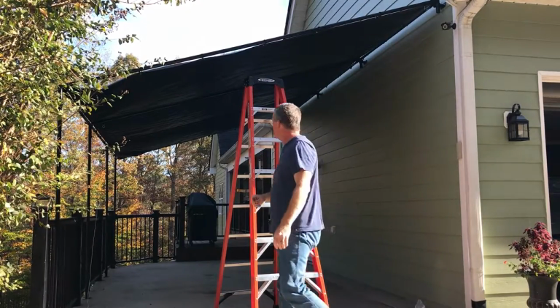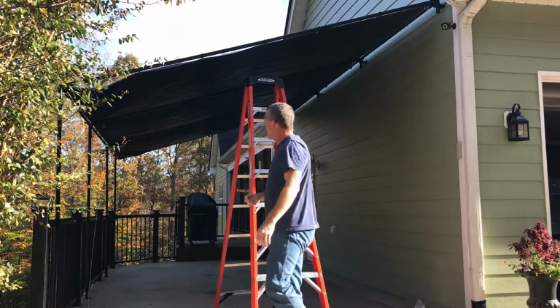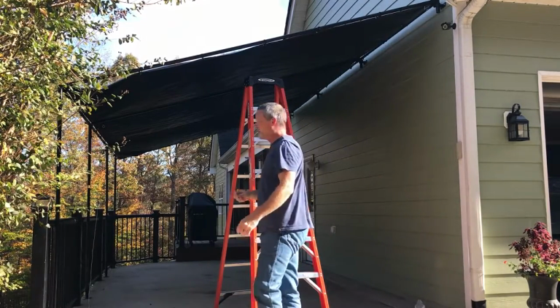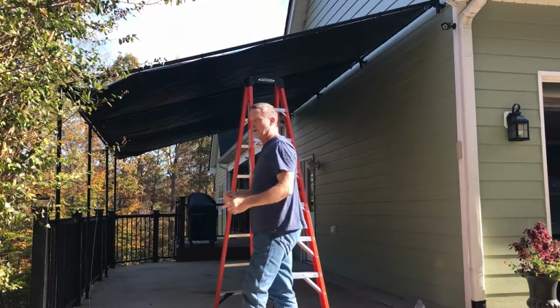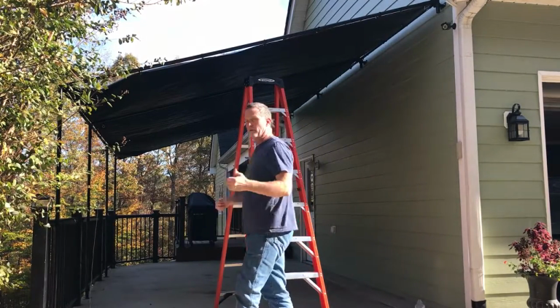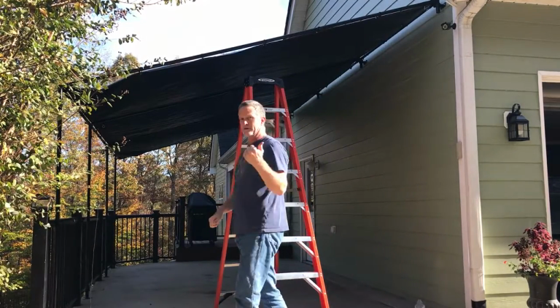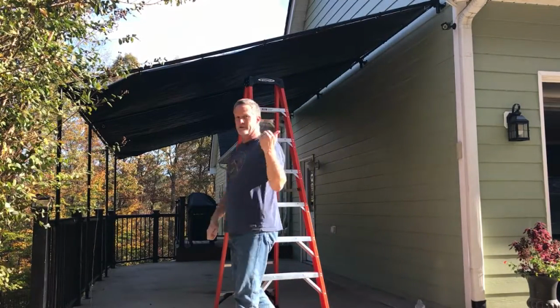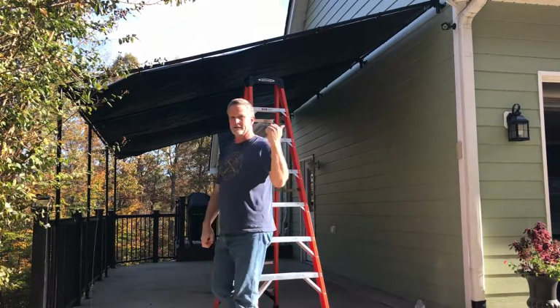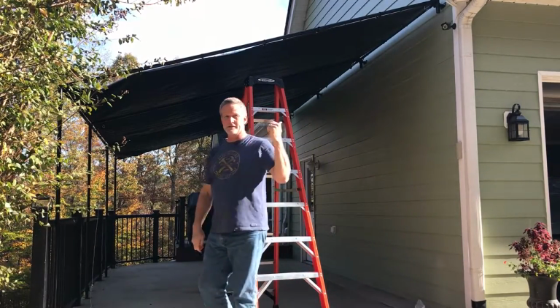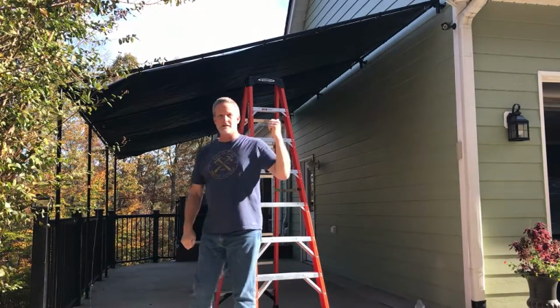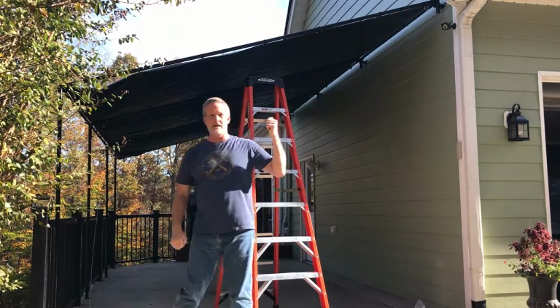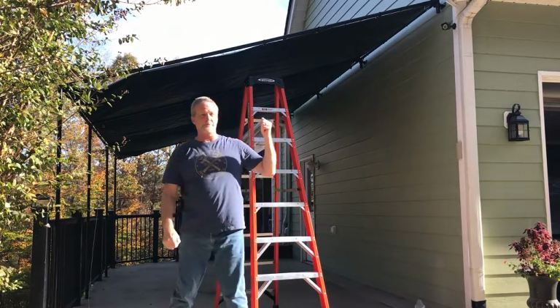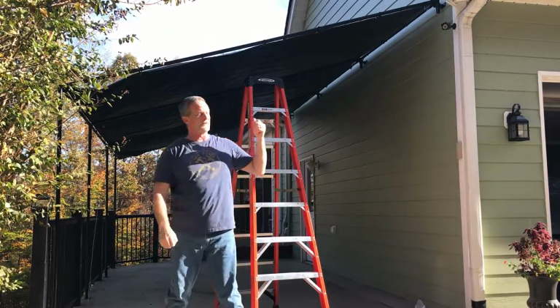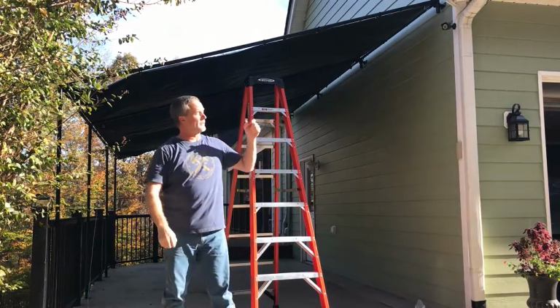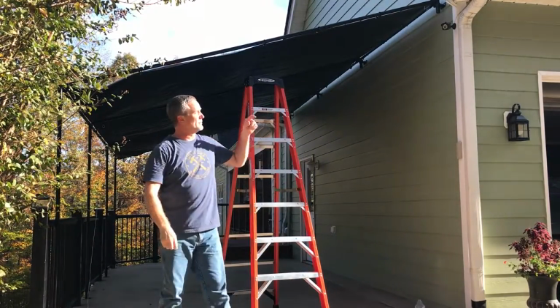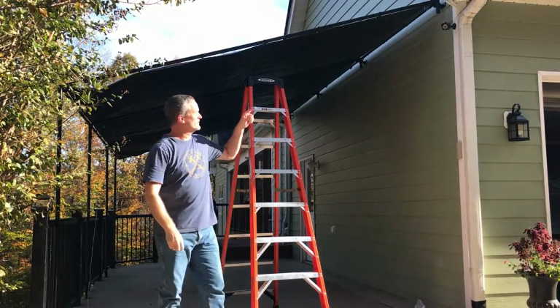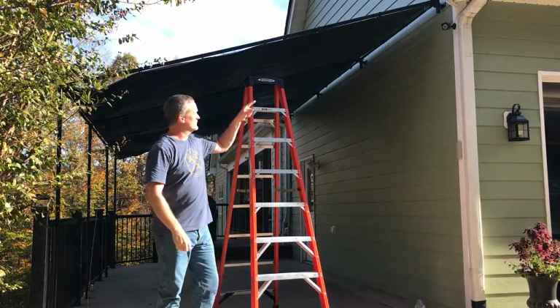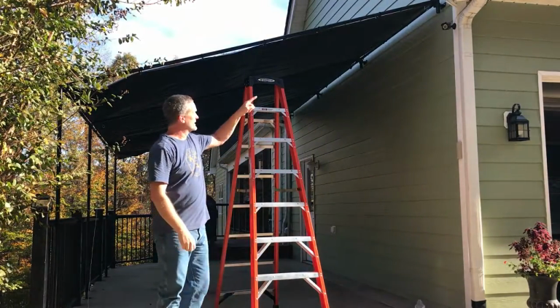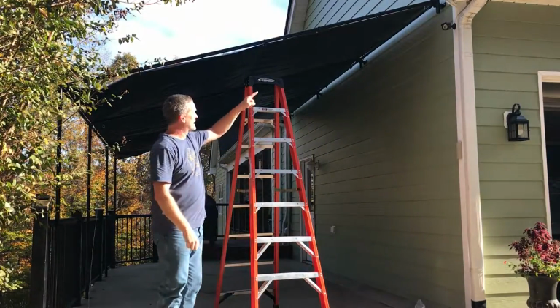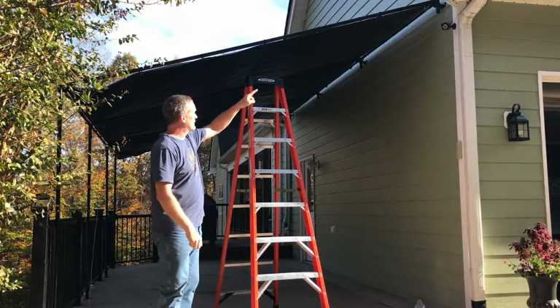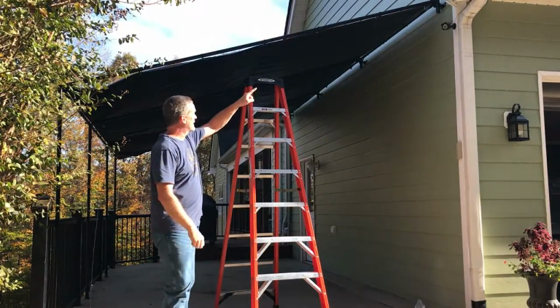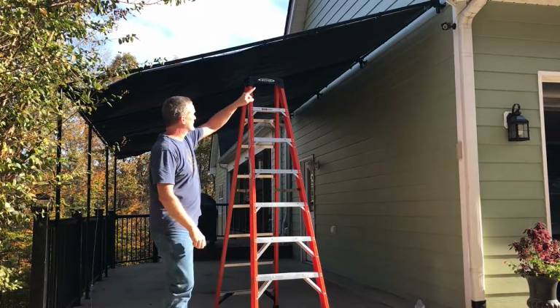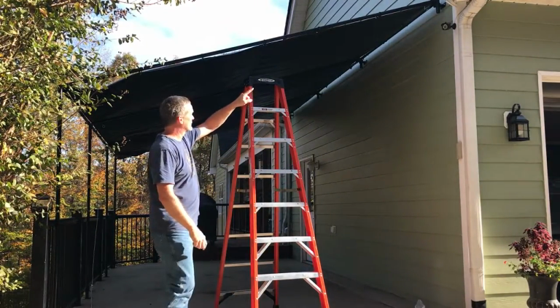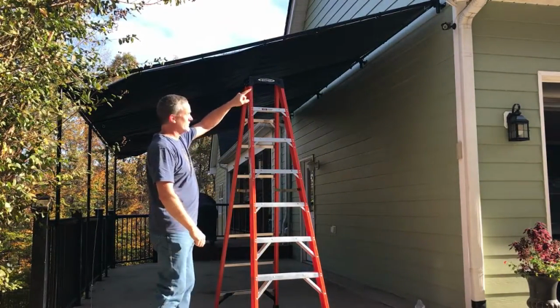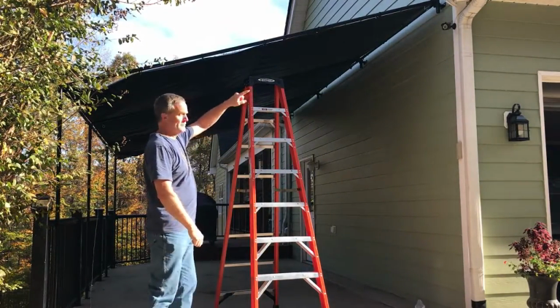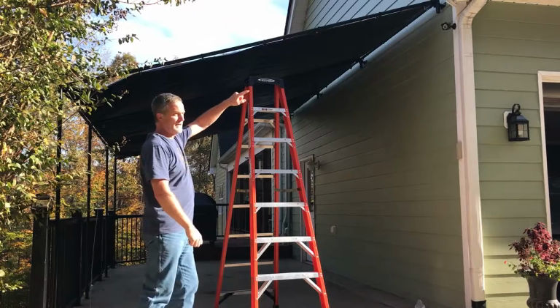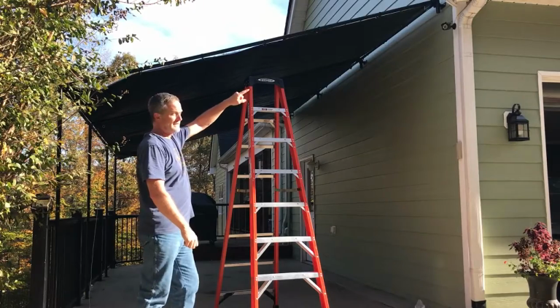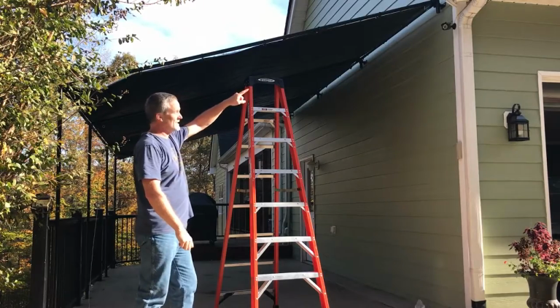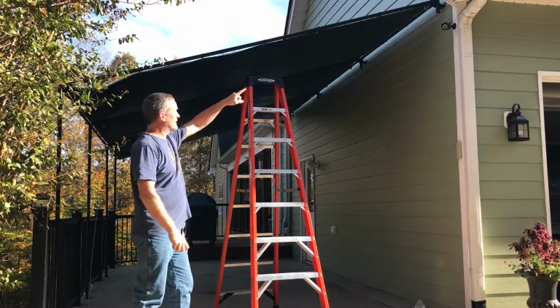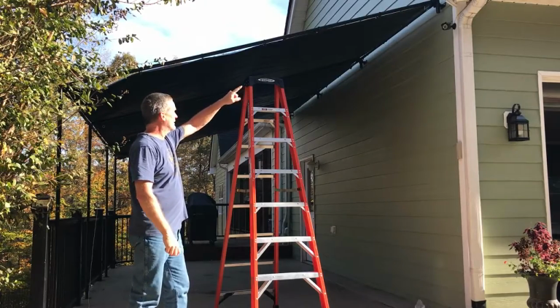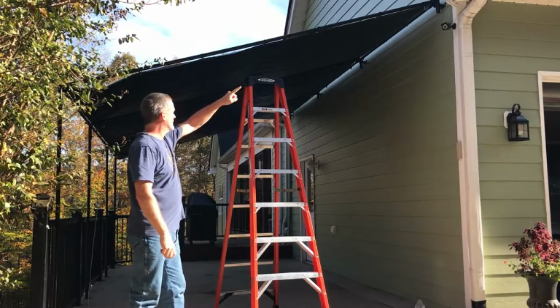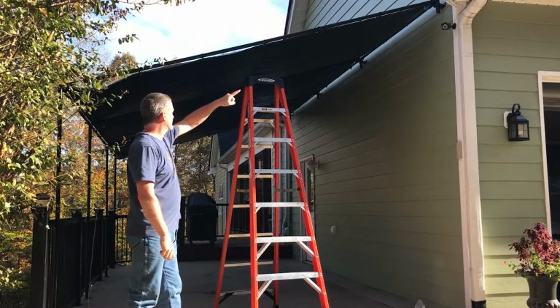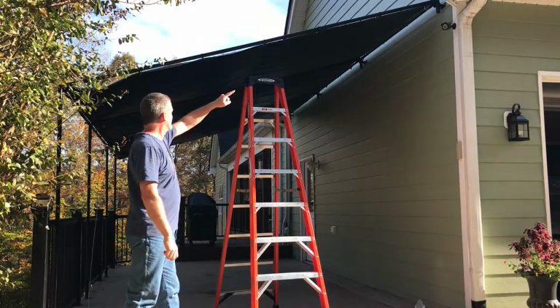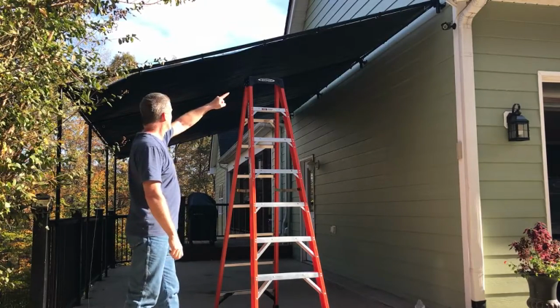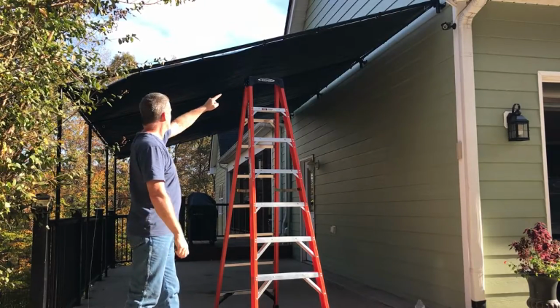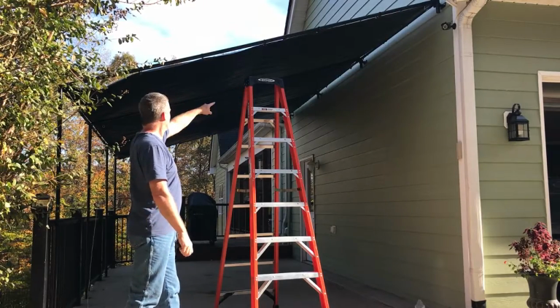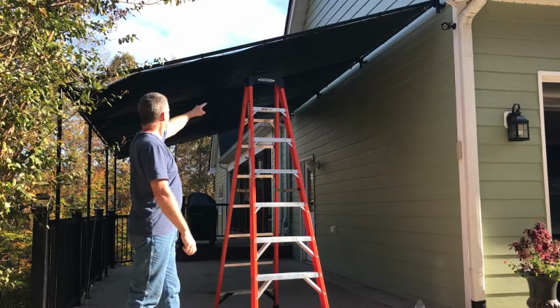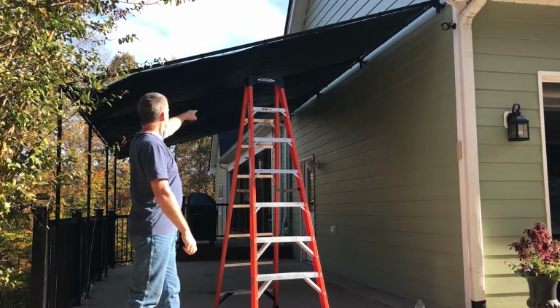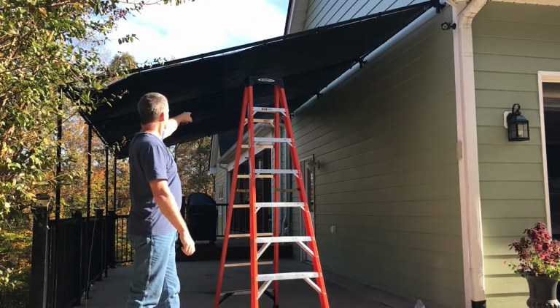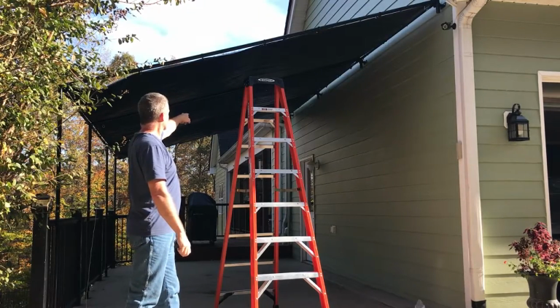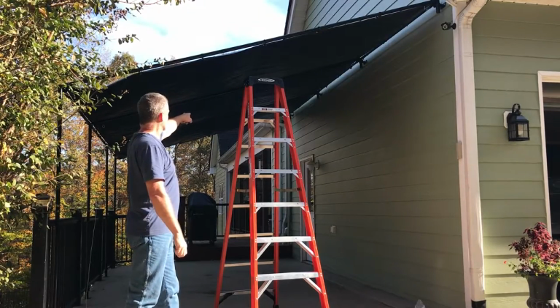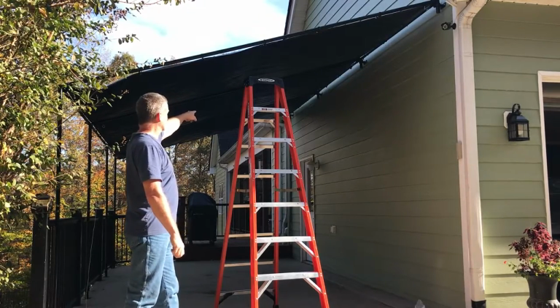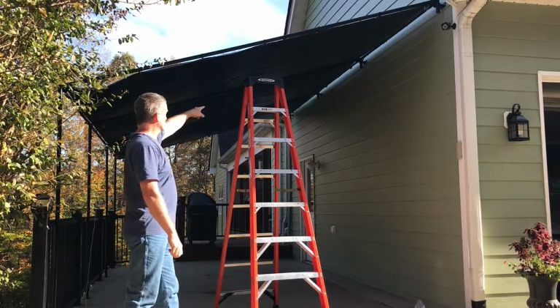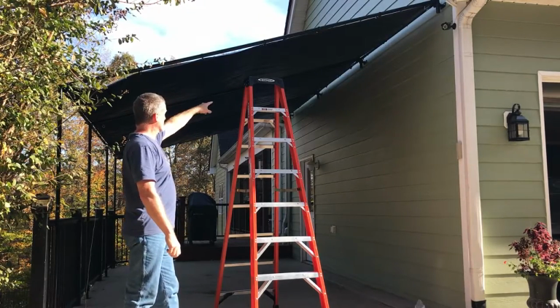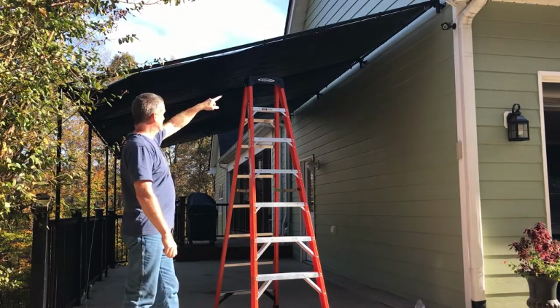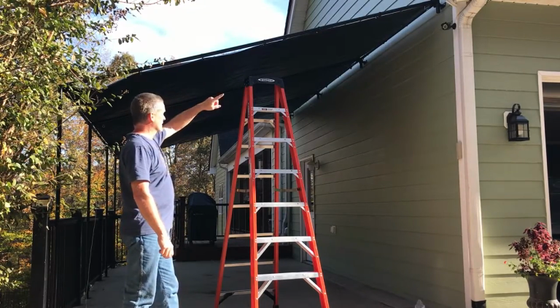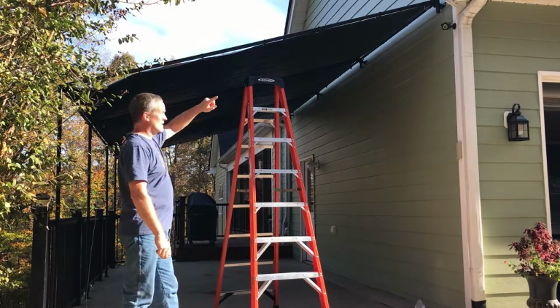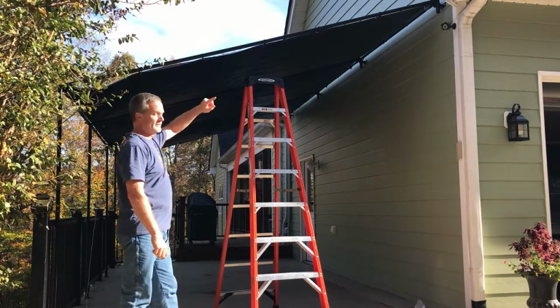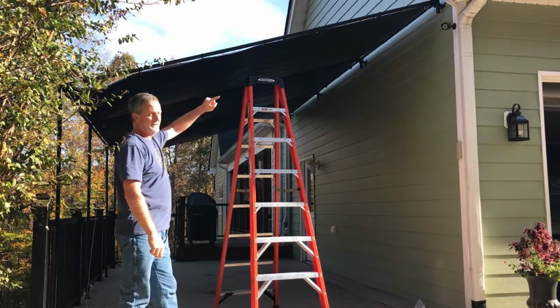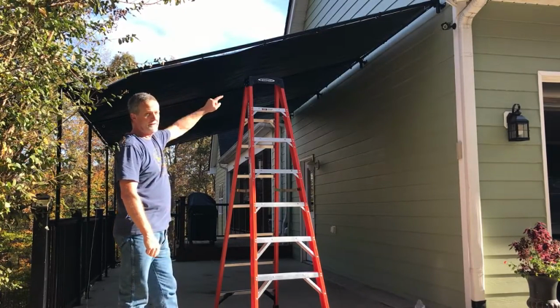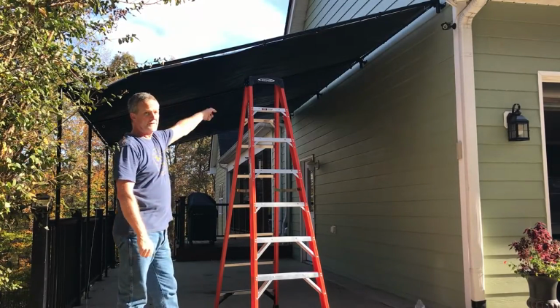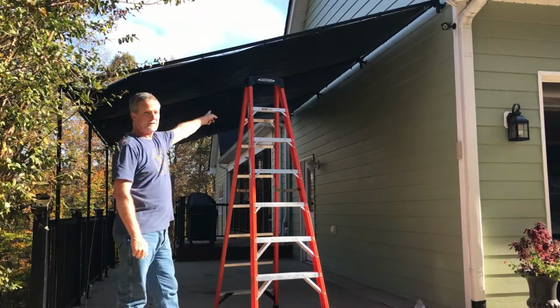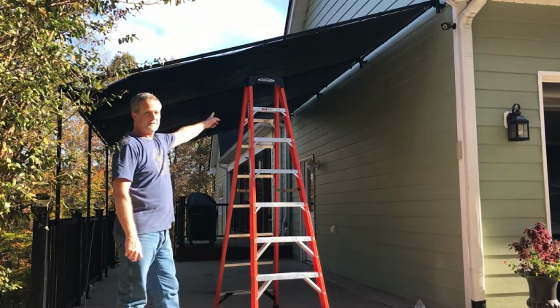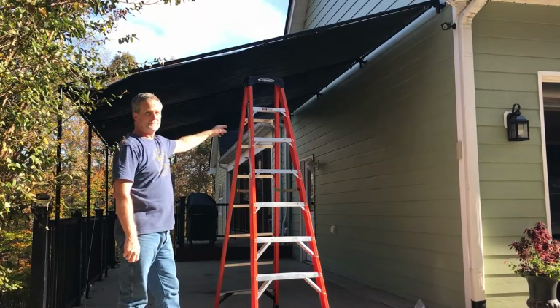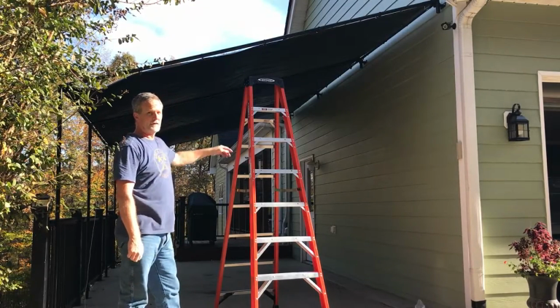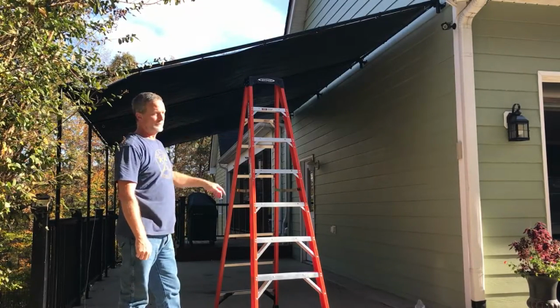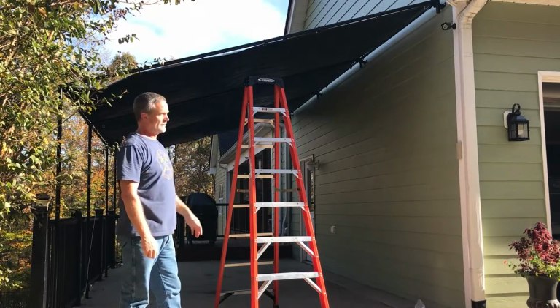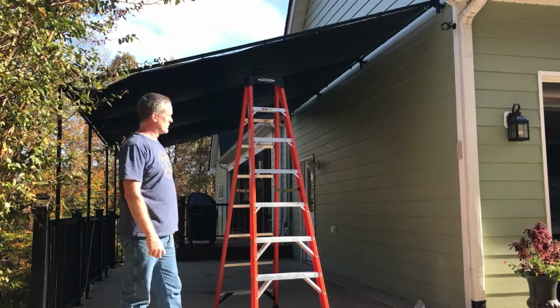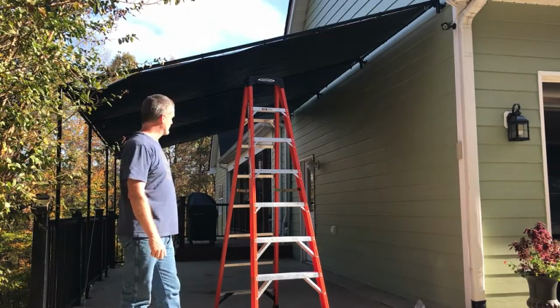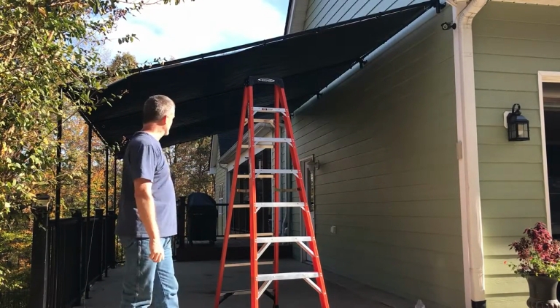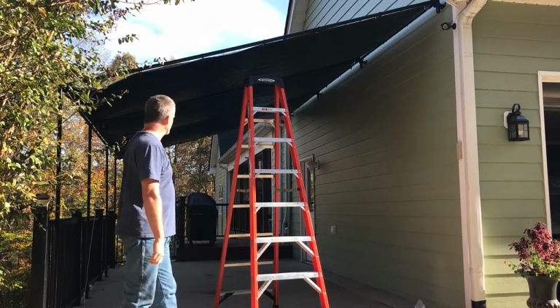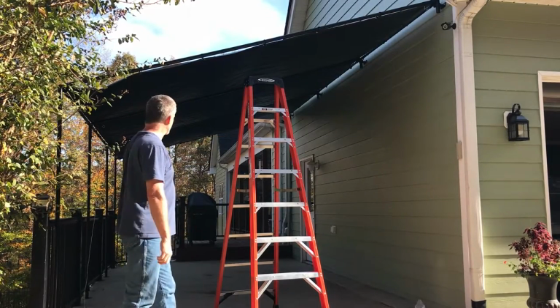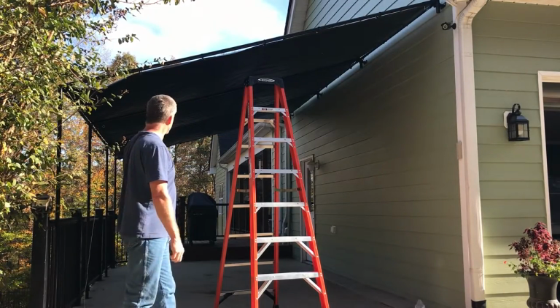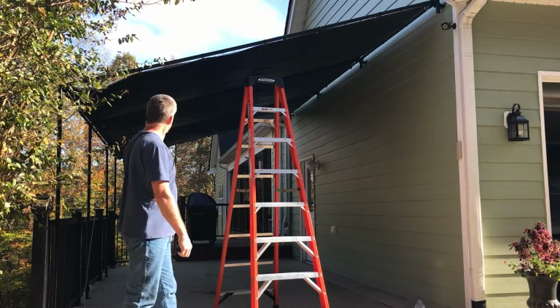At the top, I'll put some black tie wraps — just a few of them along there to help support it up top.